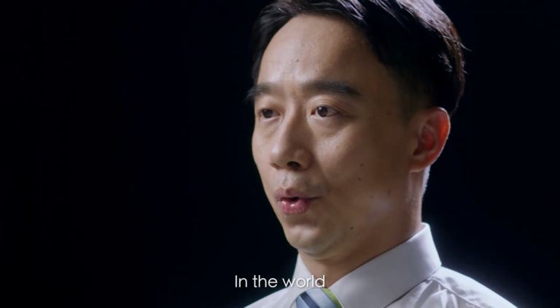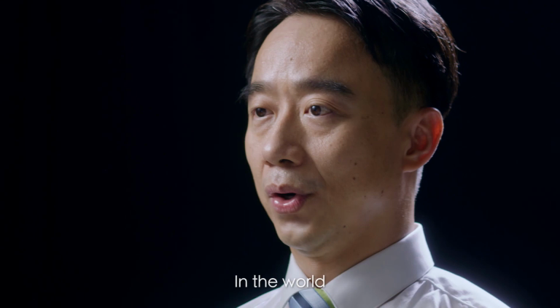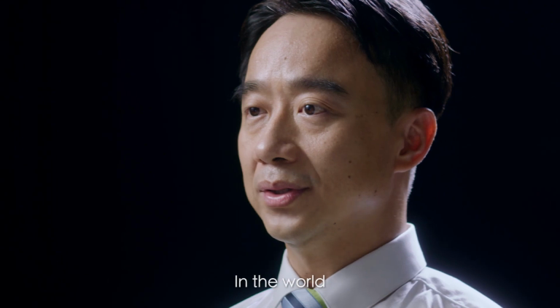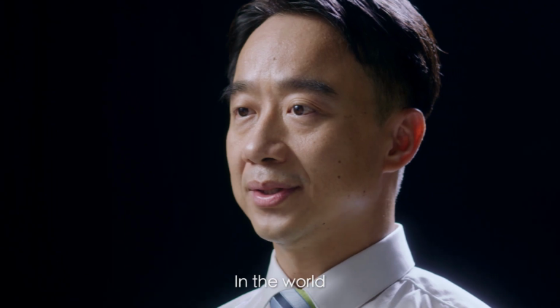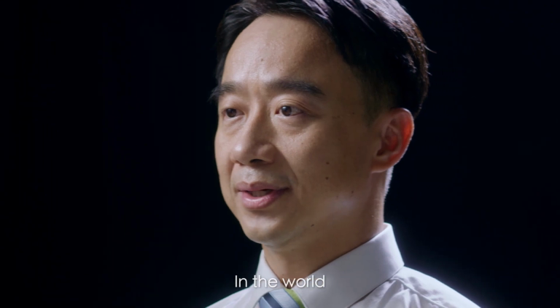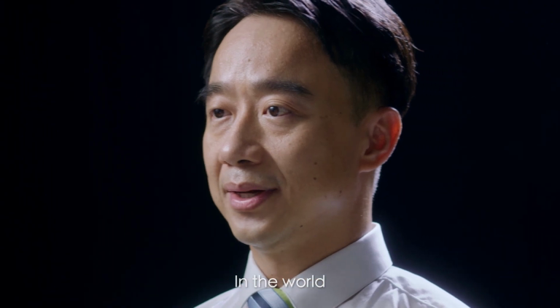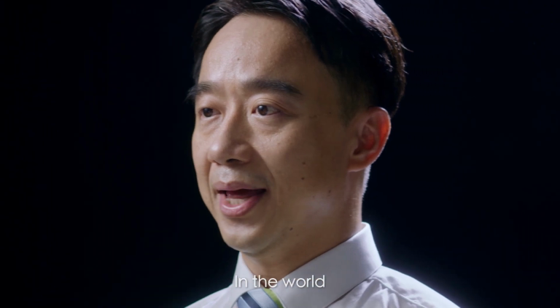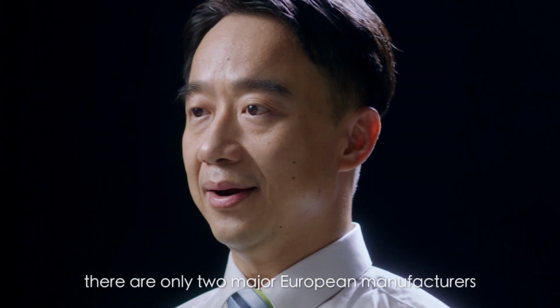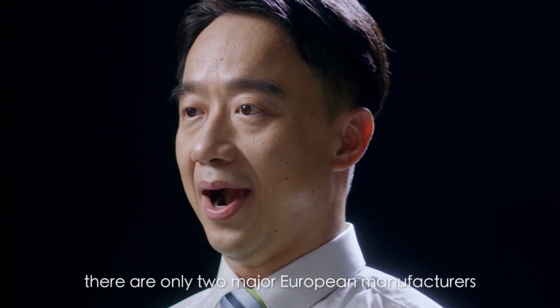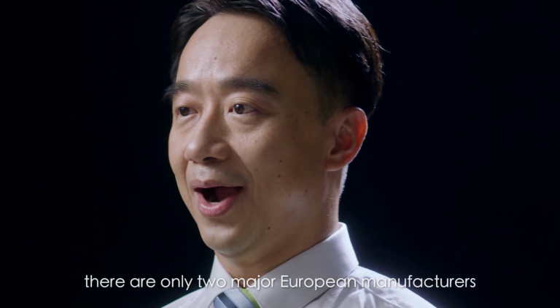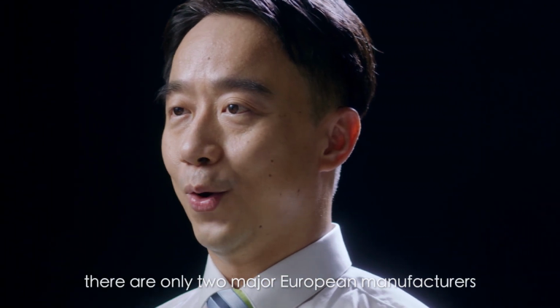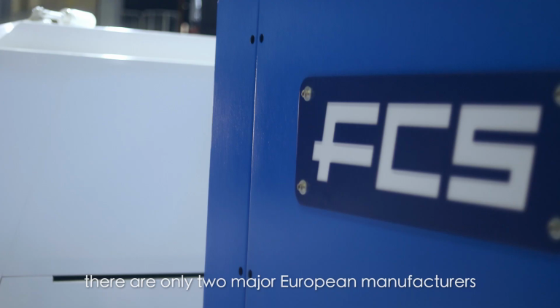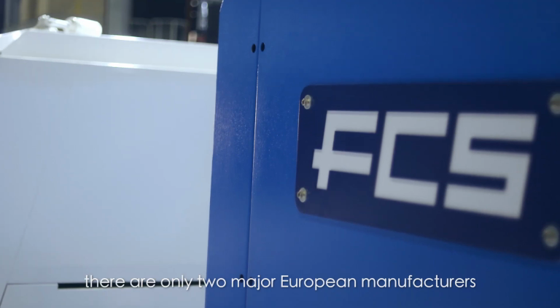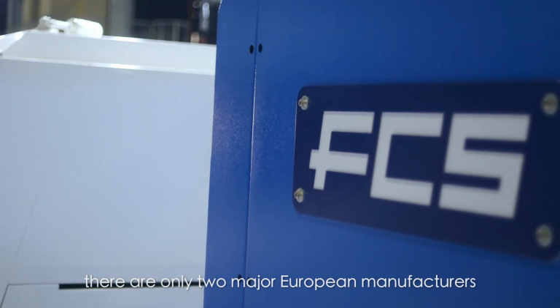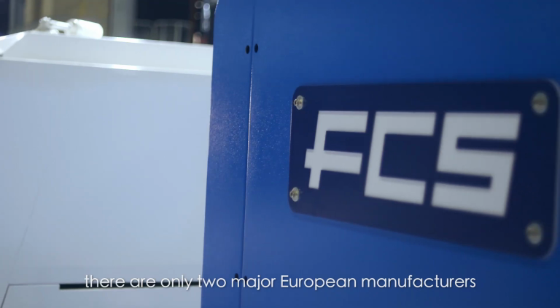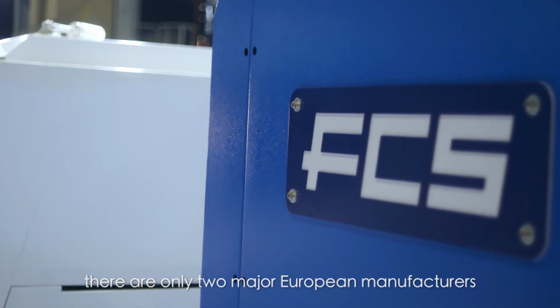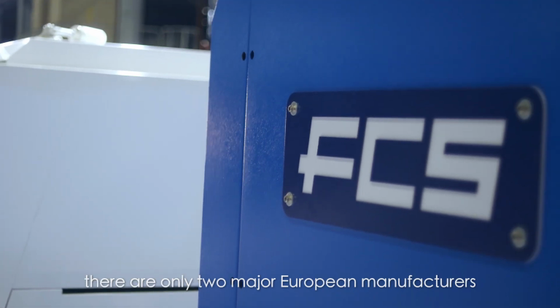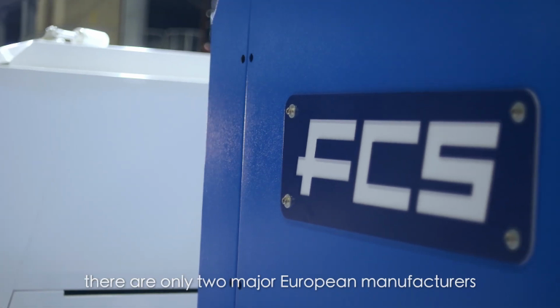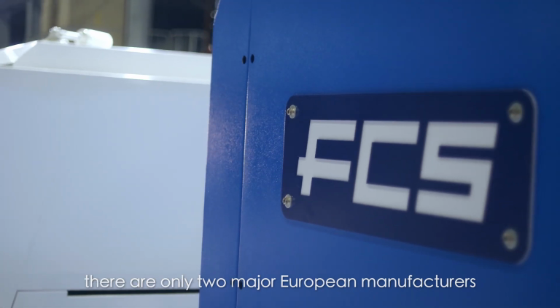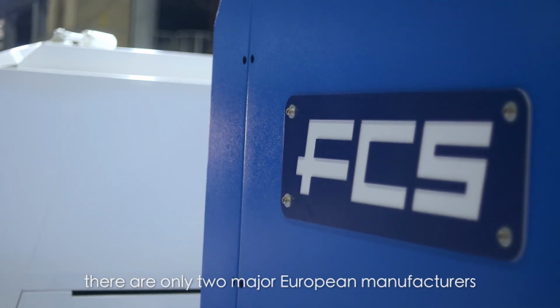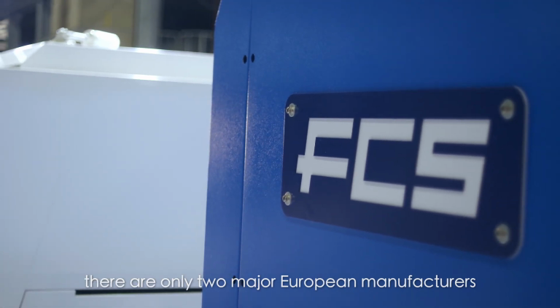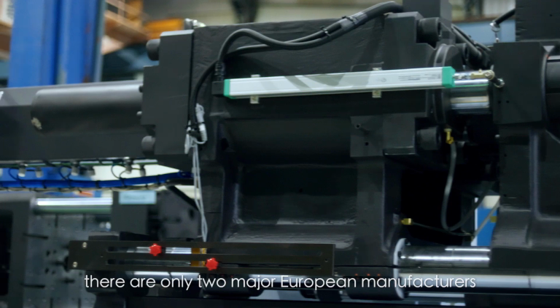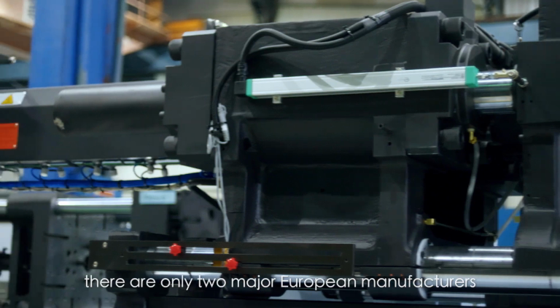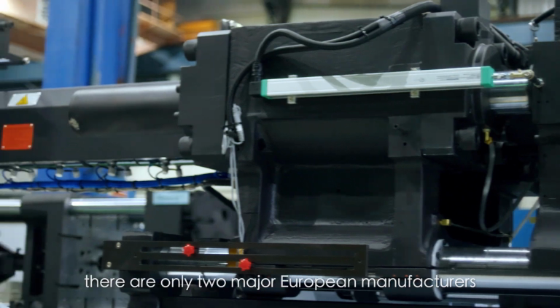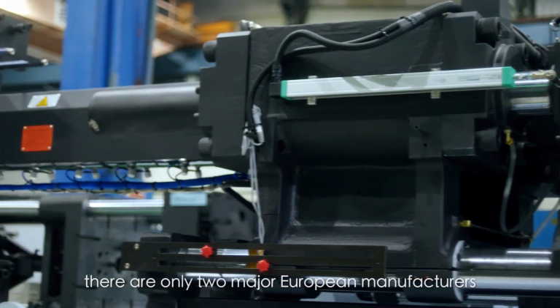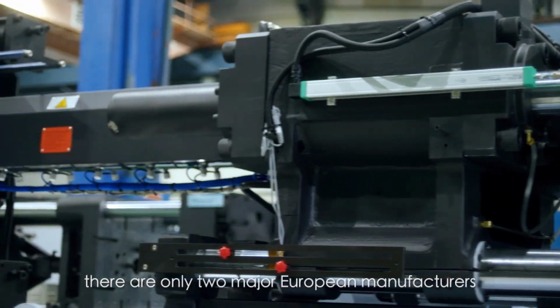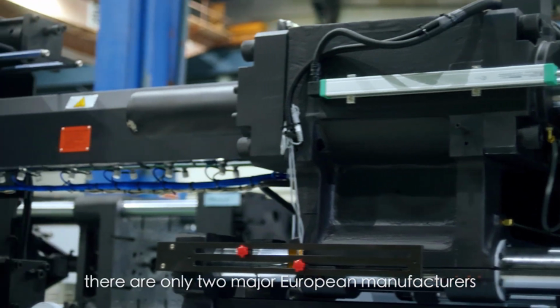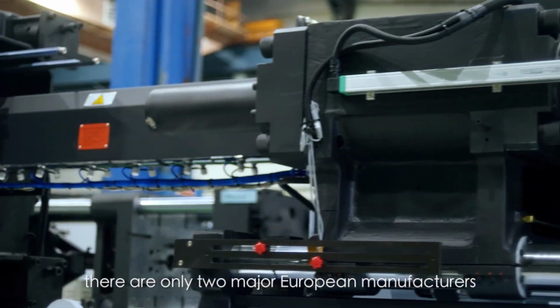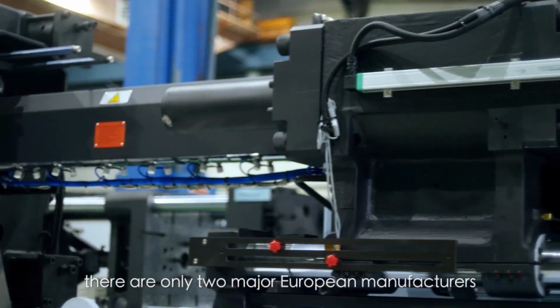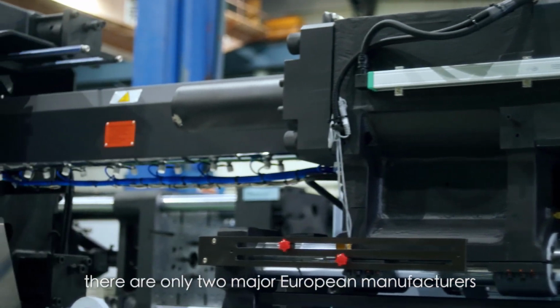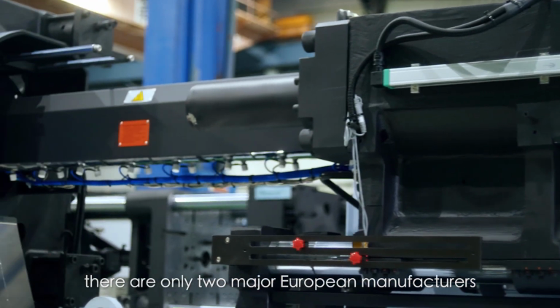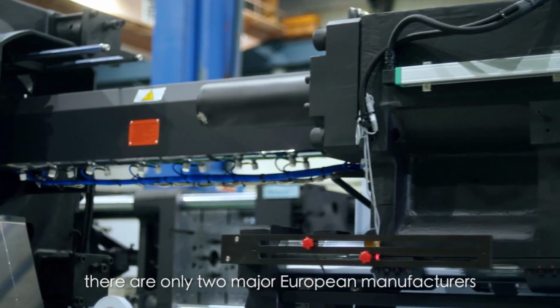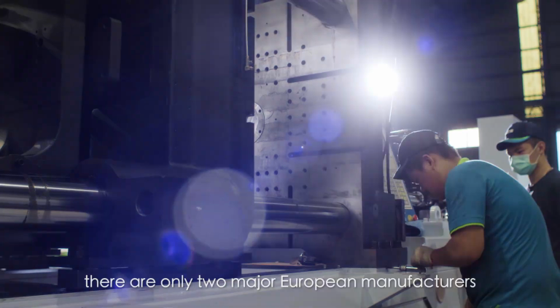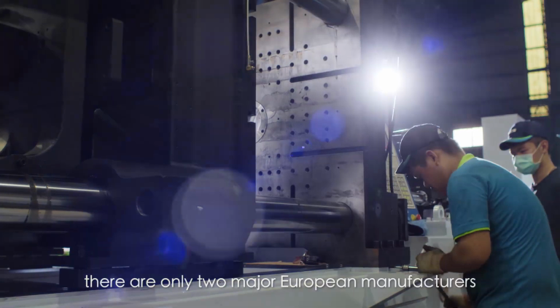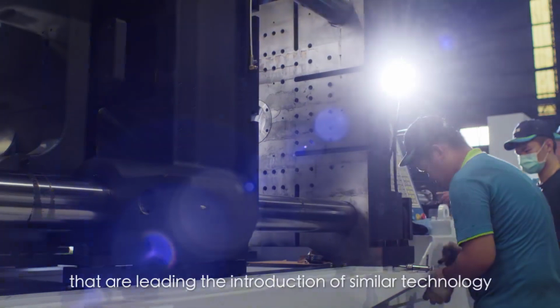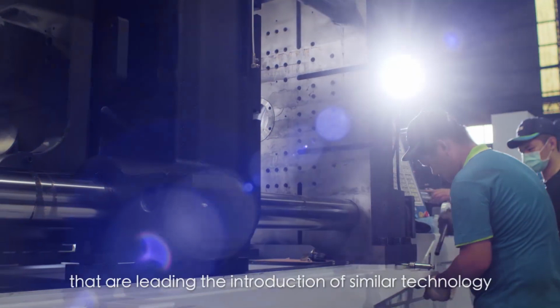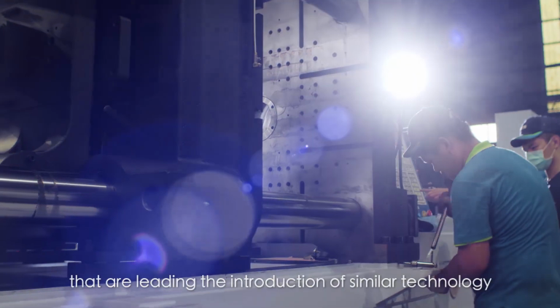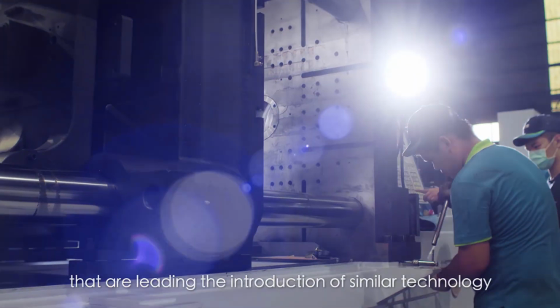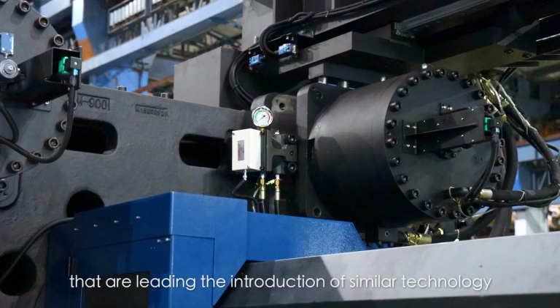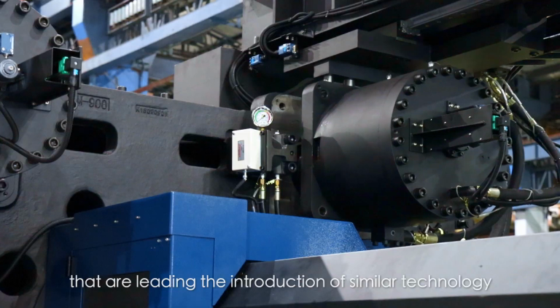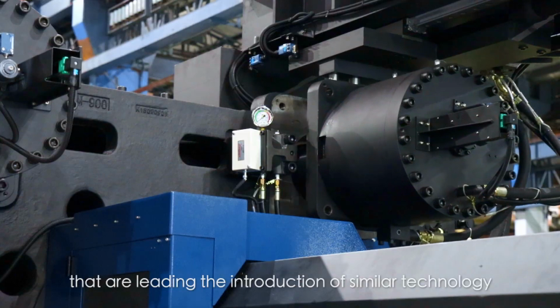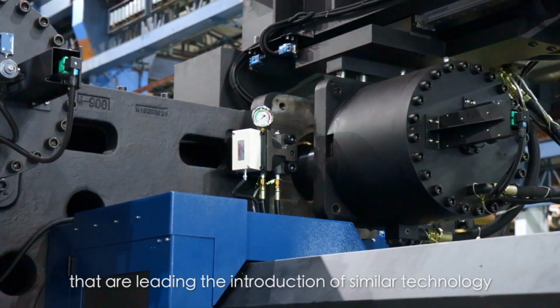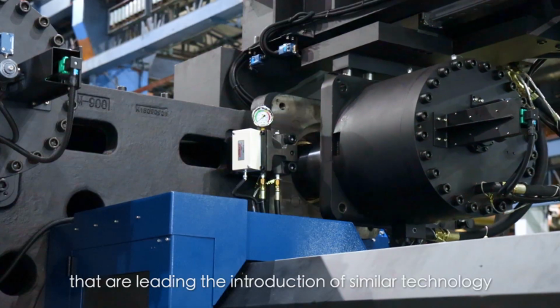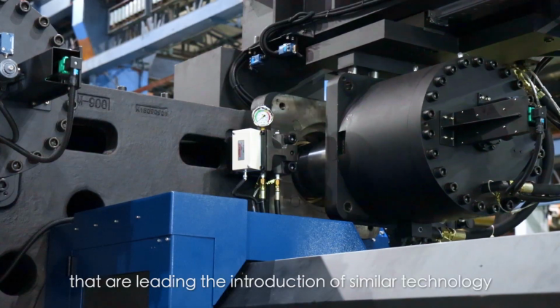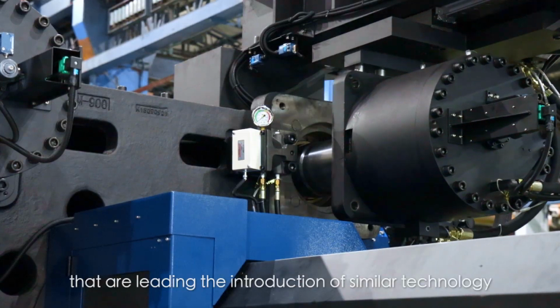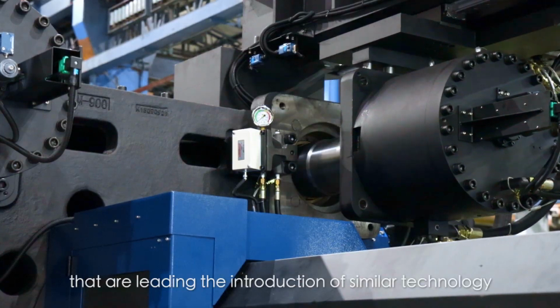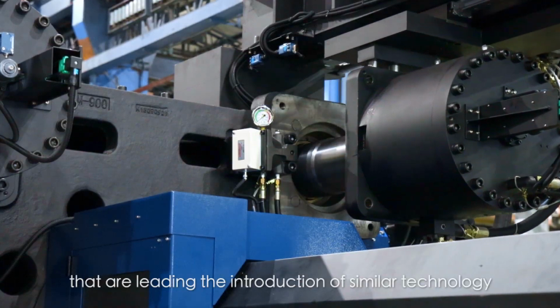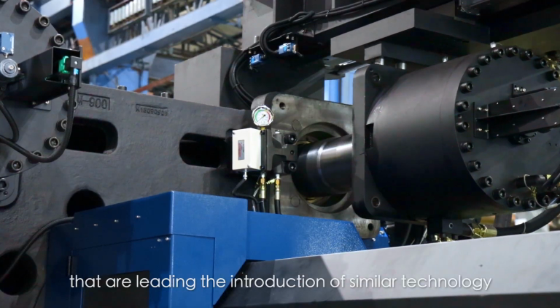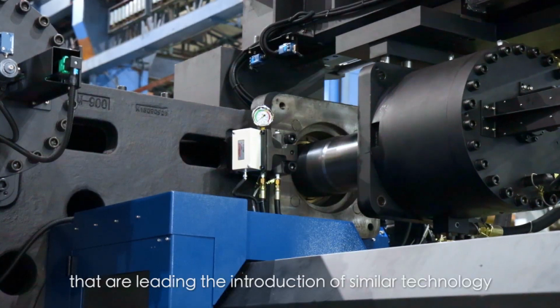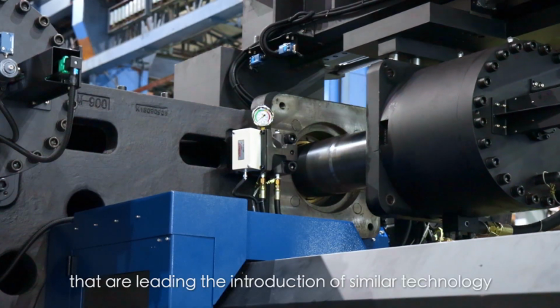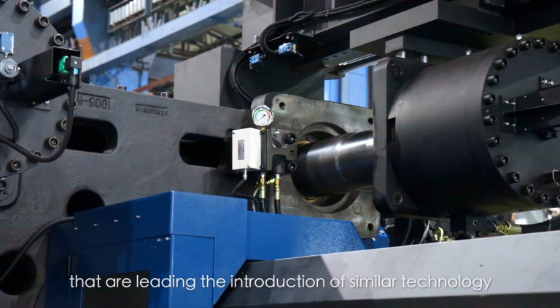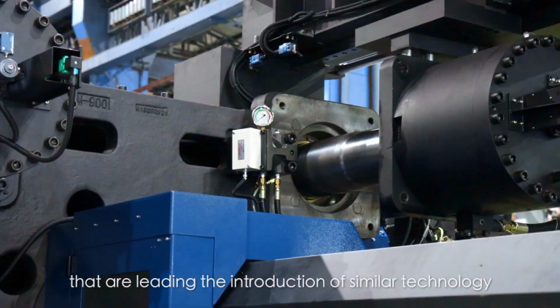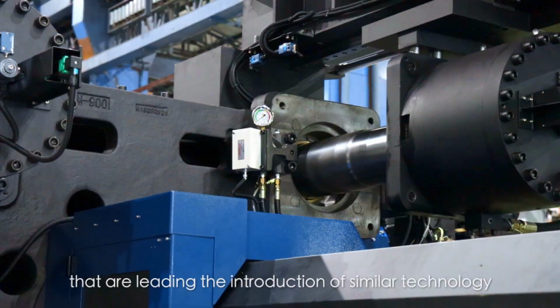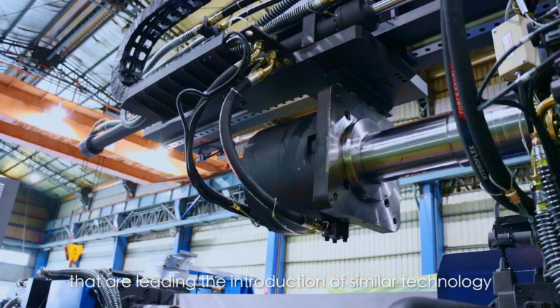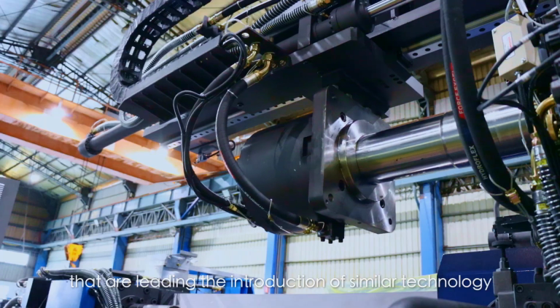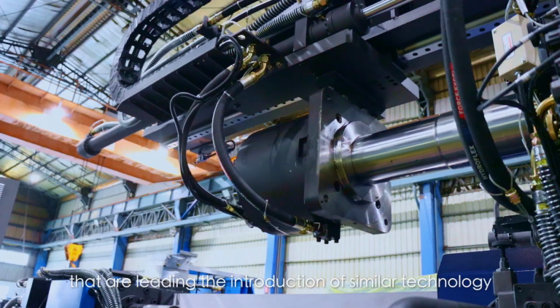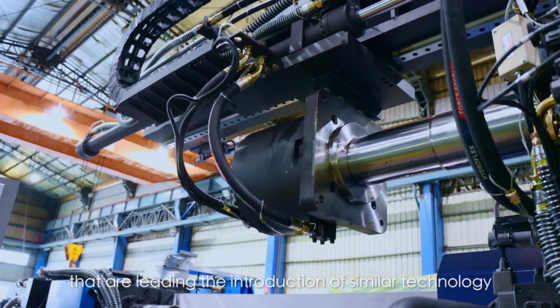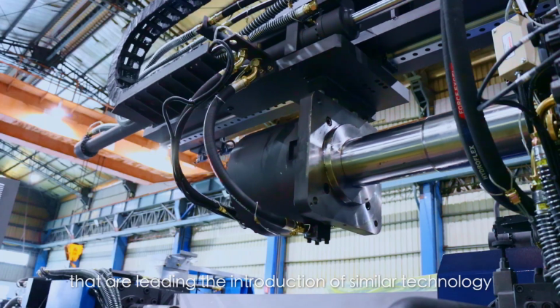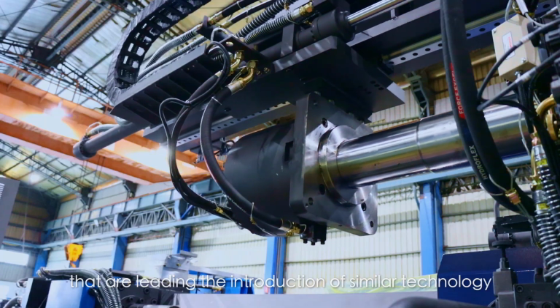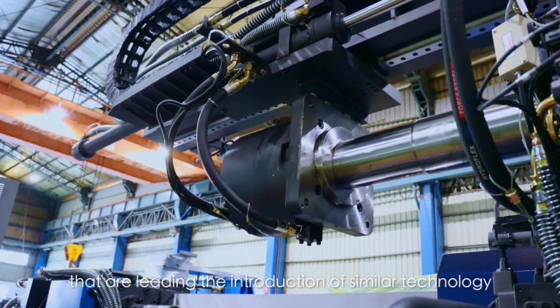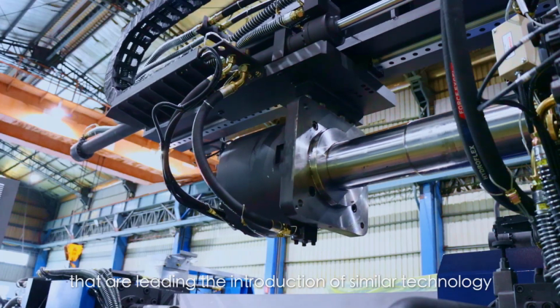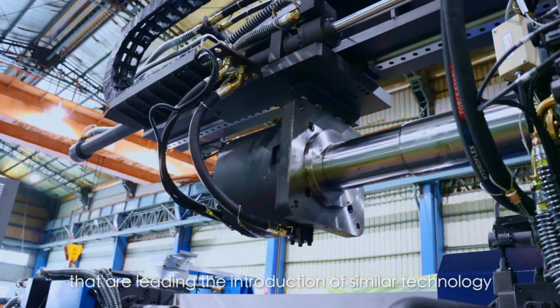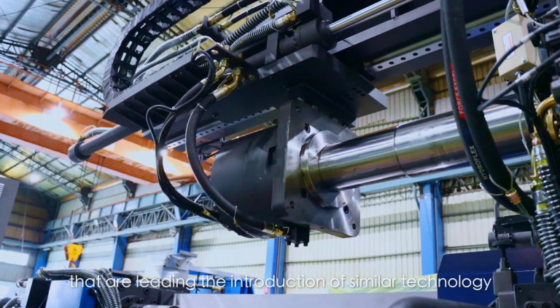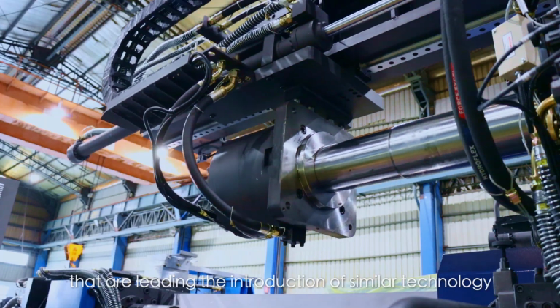In the world, there are only two major European manufacturers that are leading the introduction of similar technology.